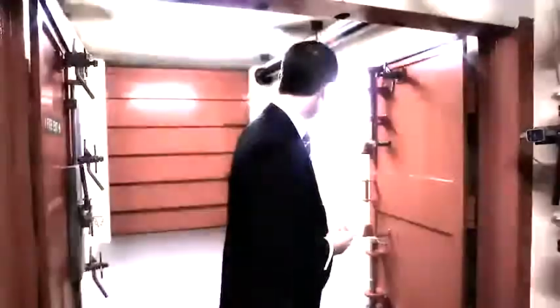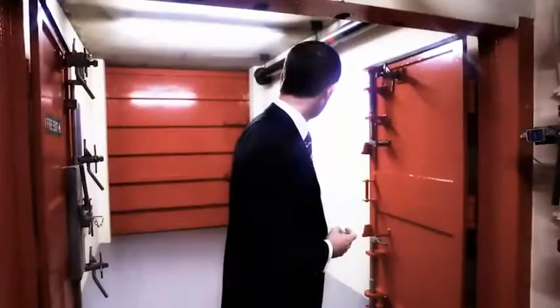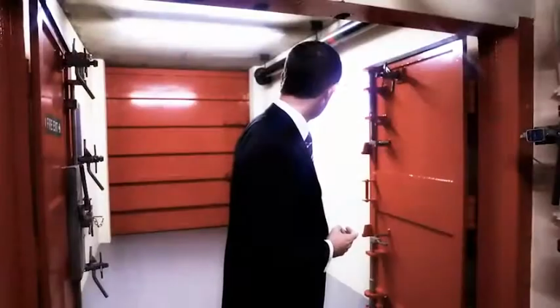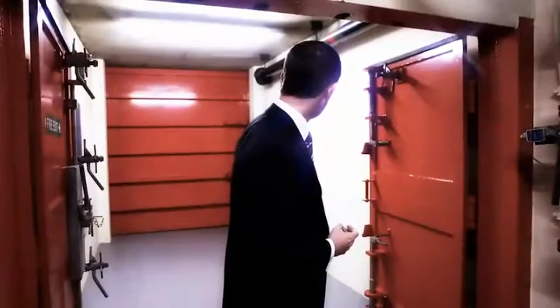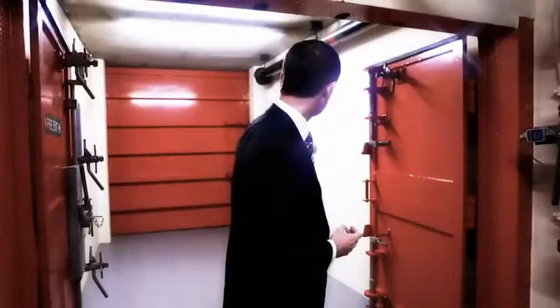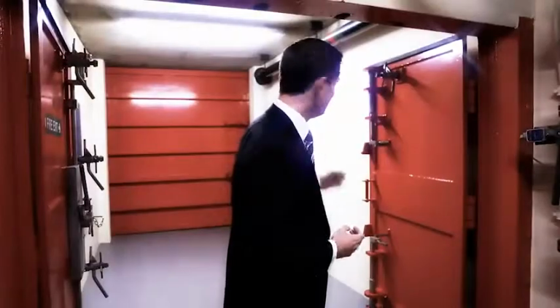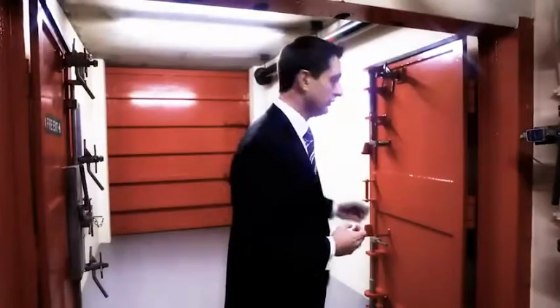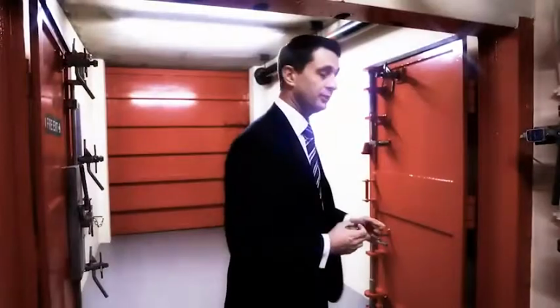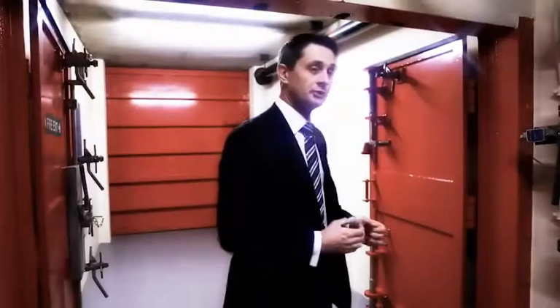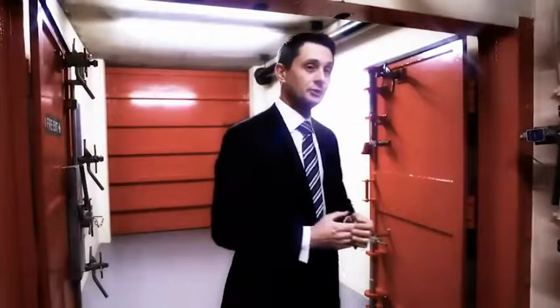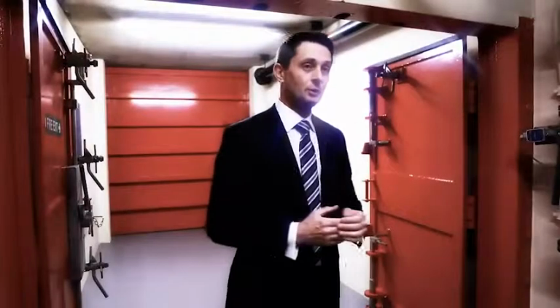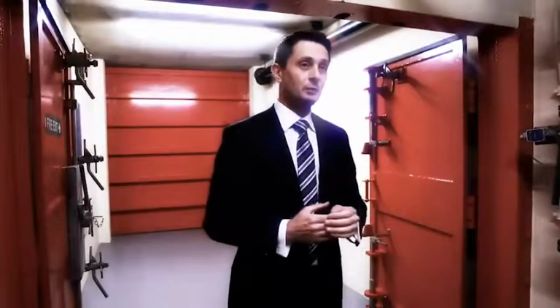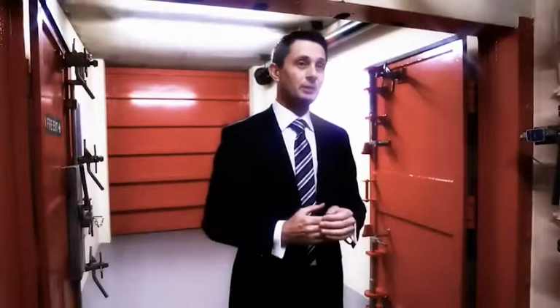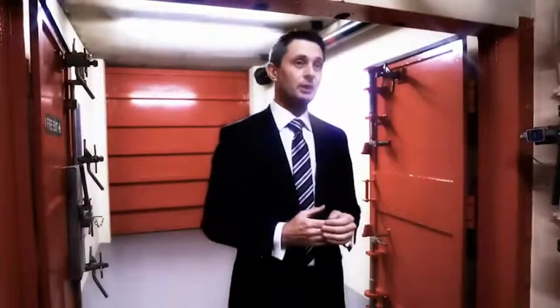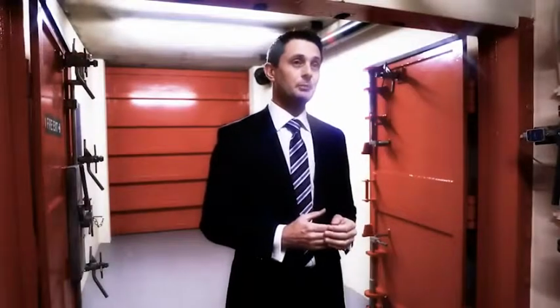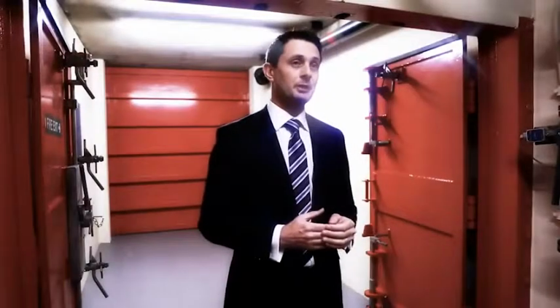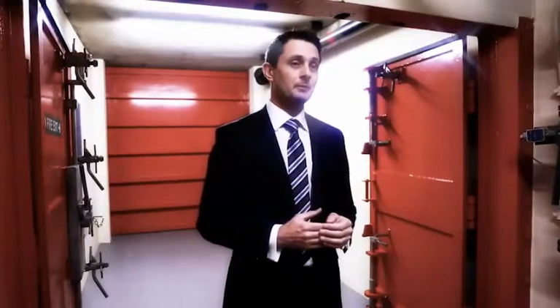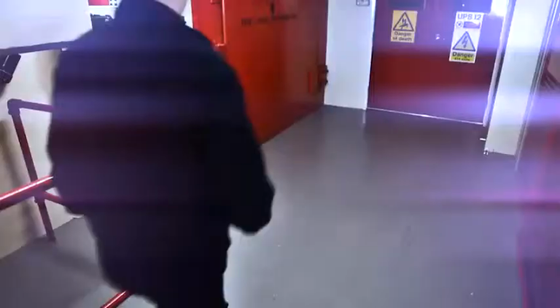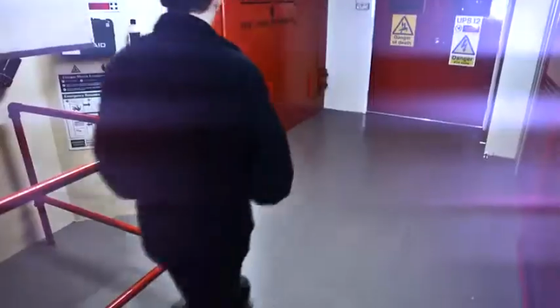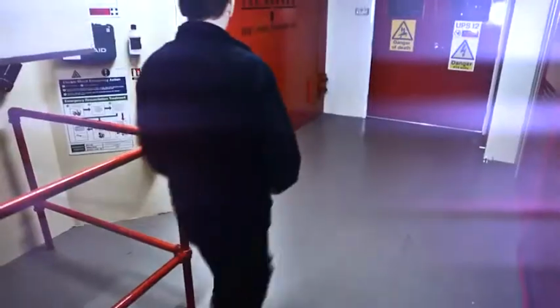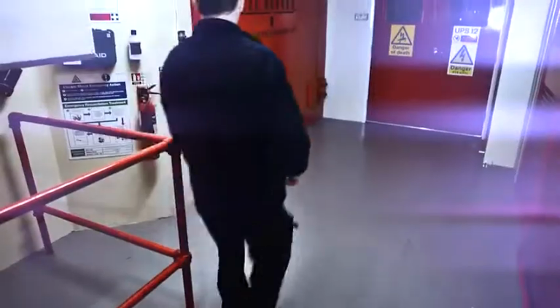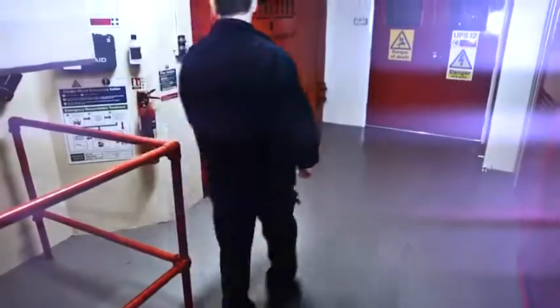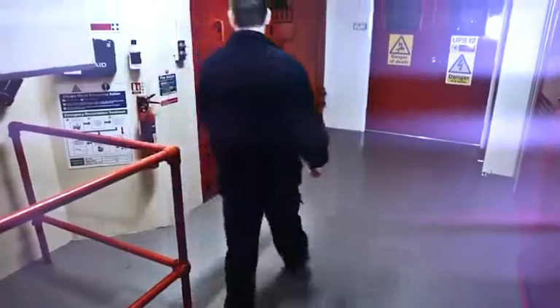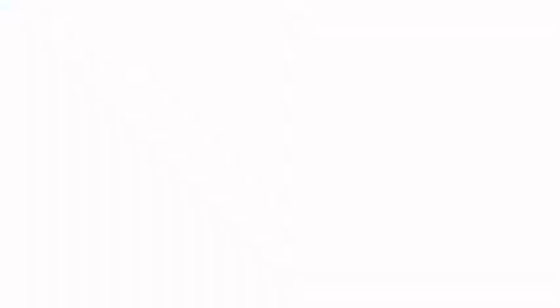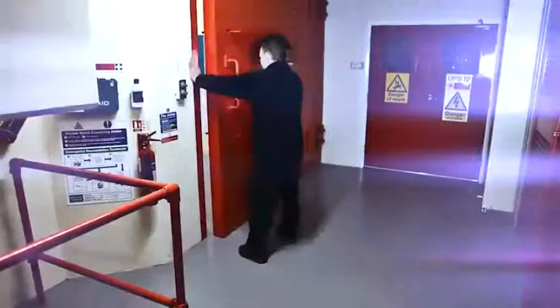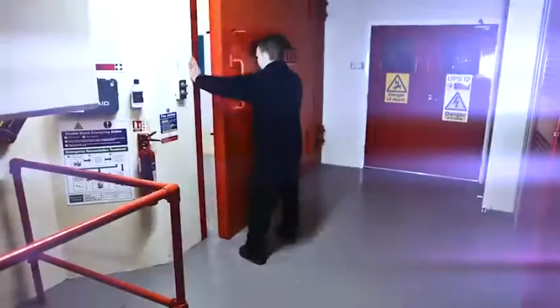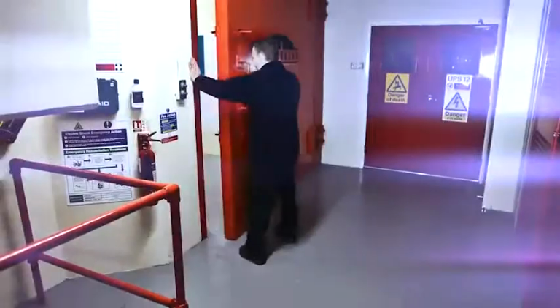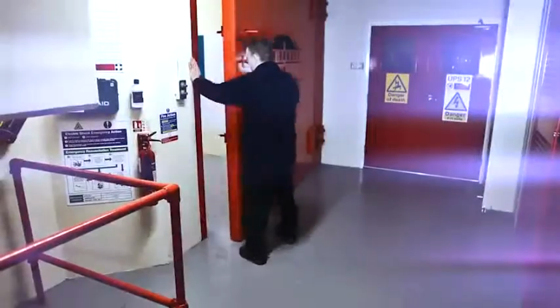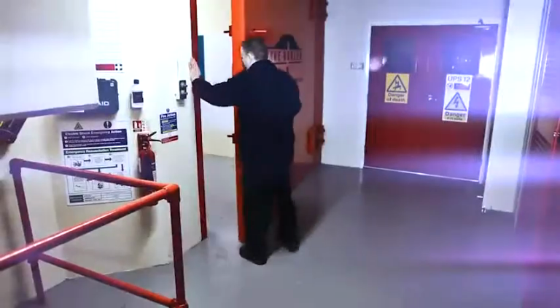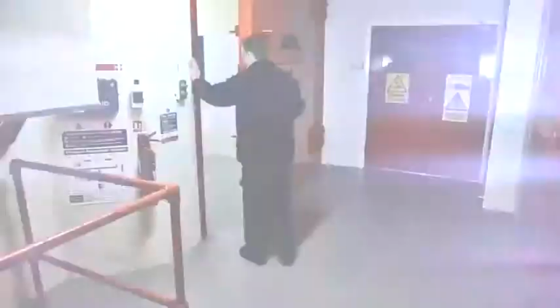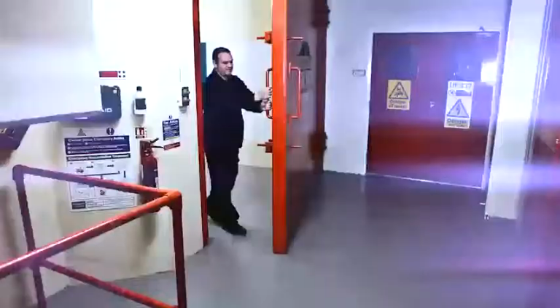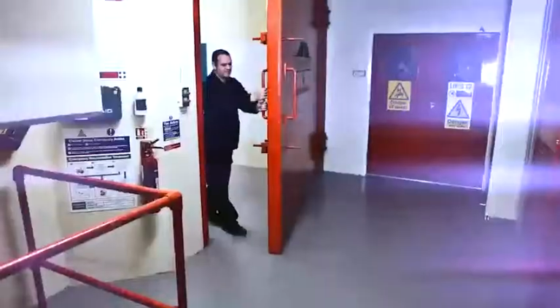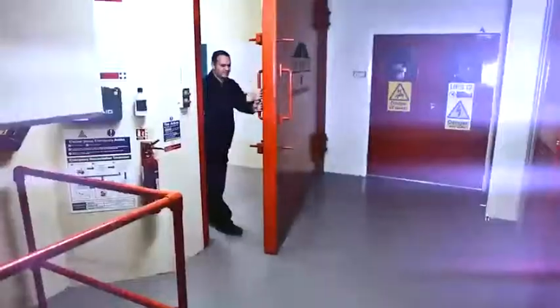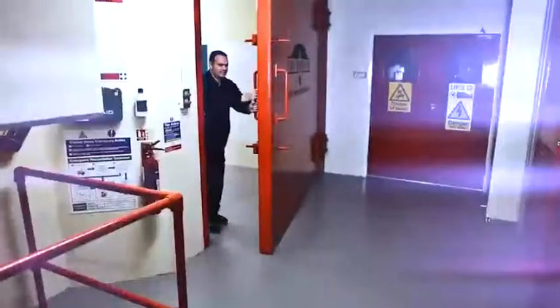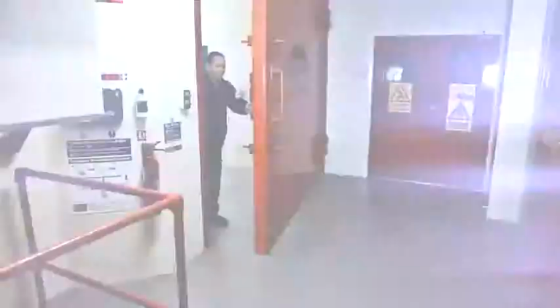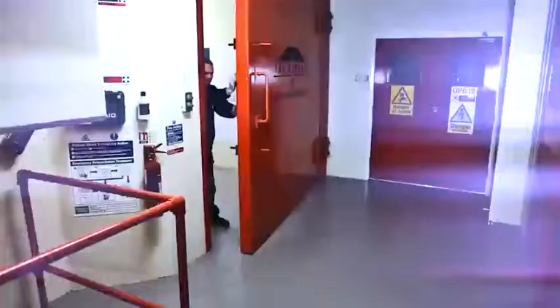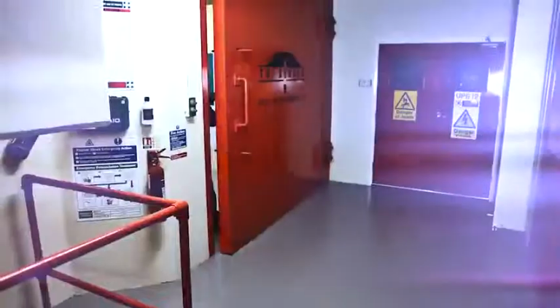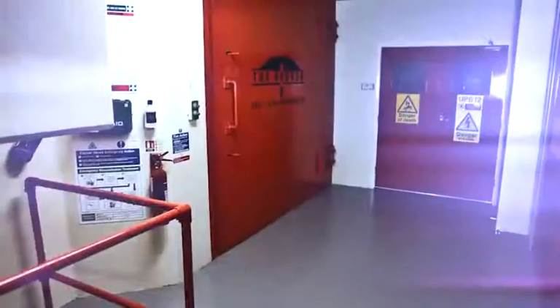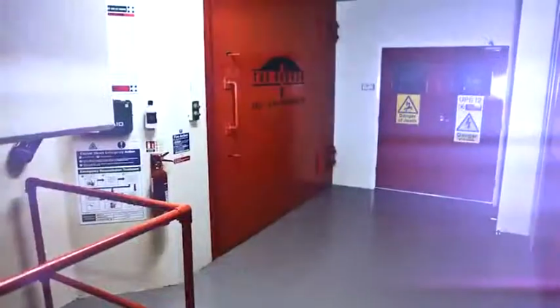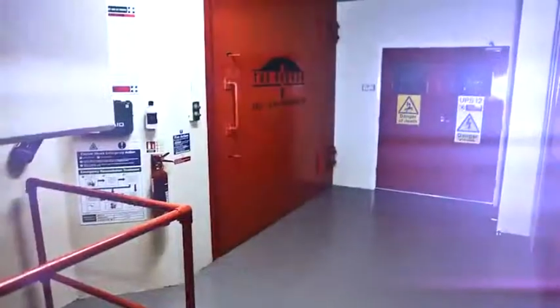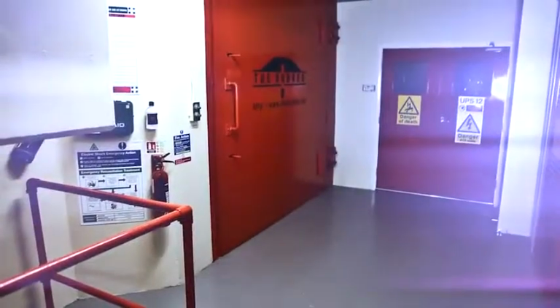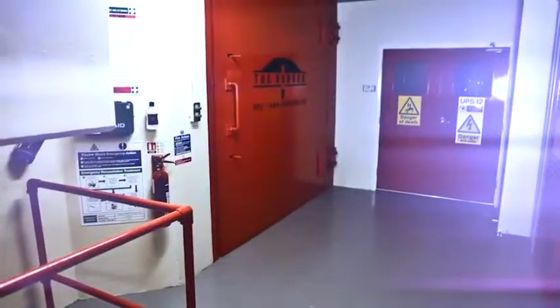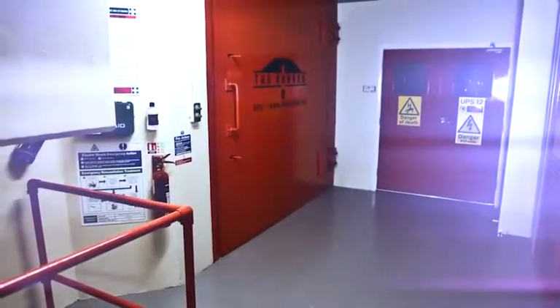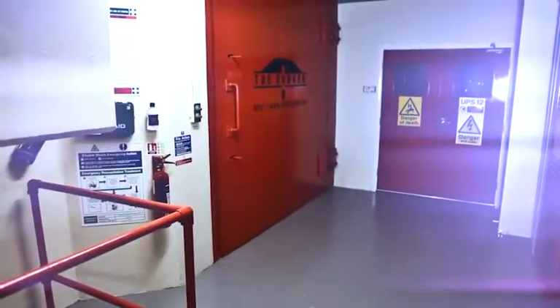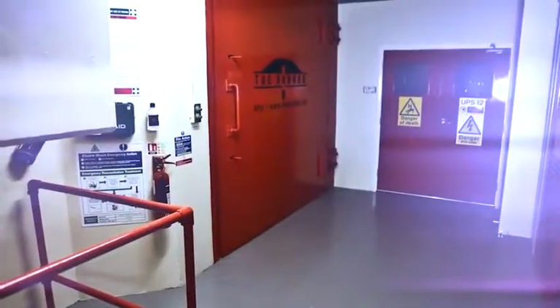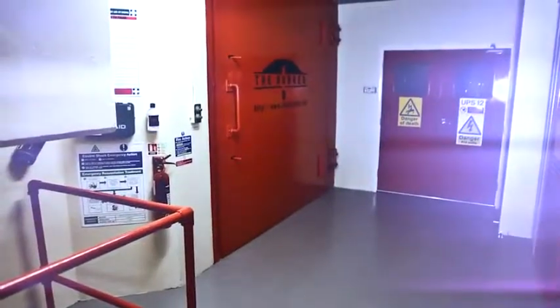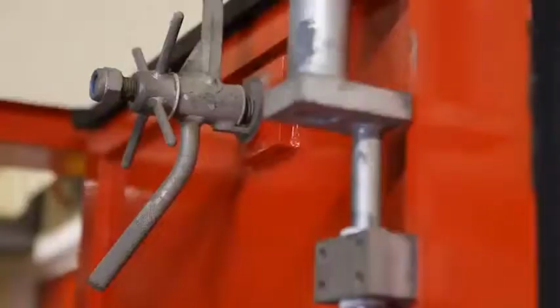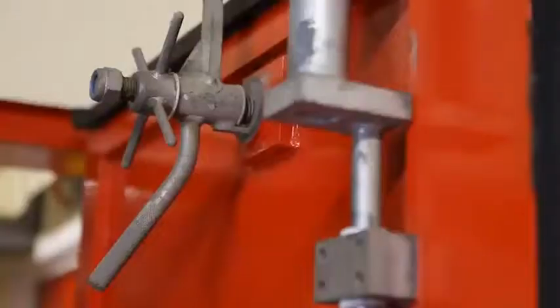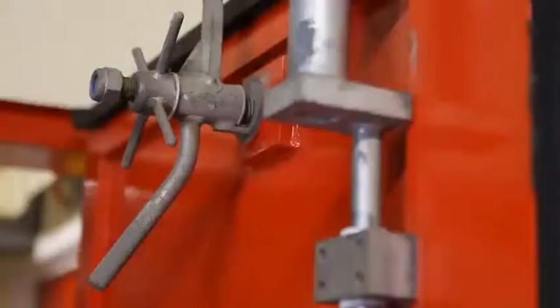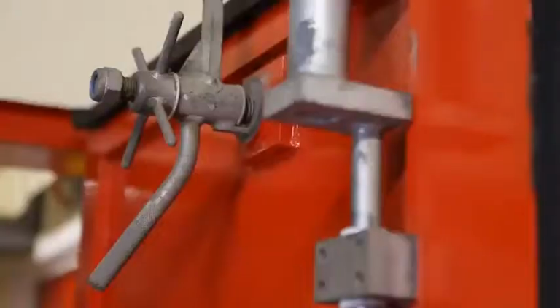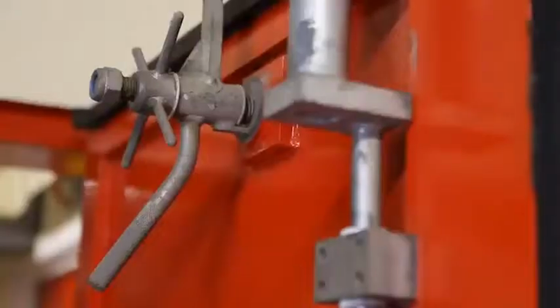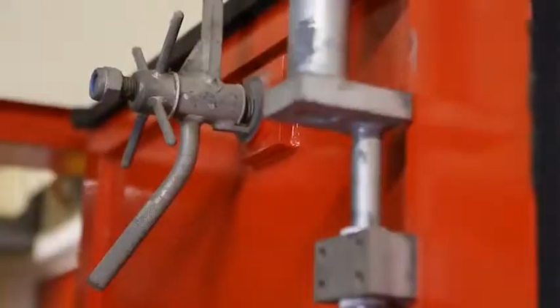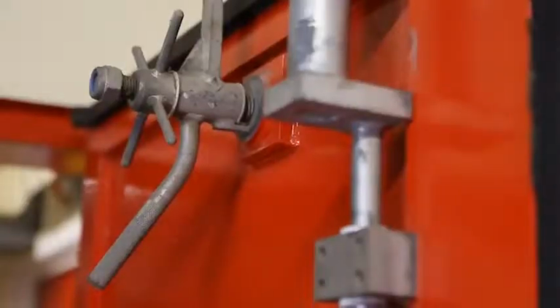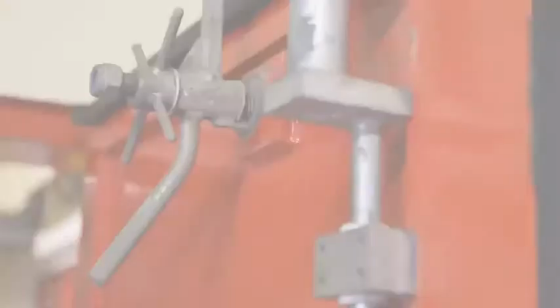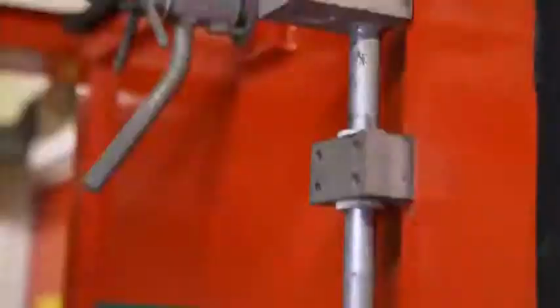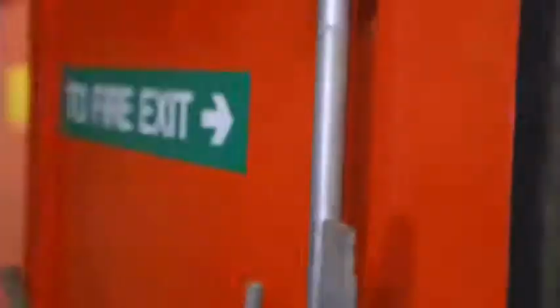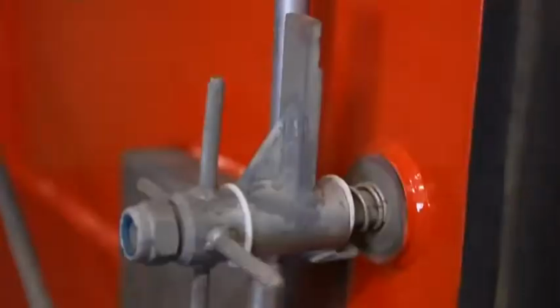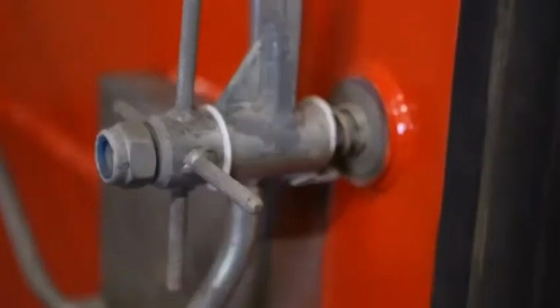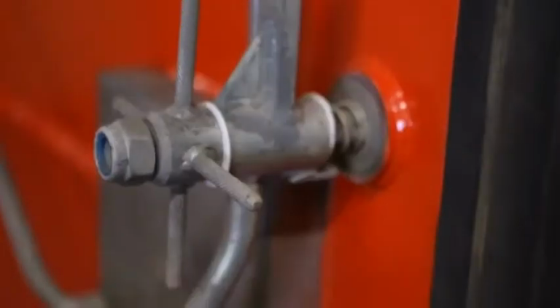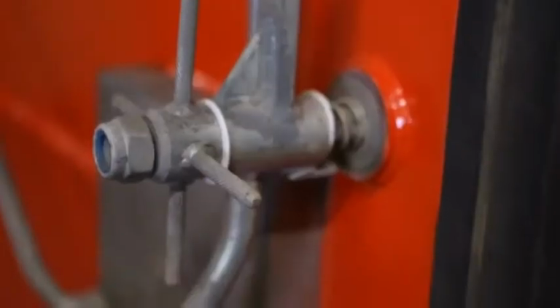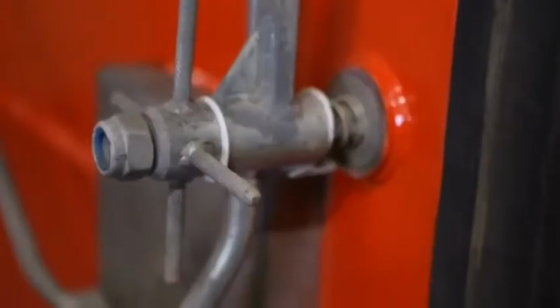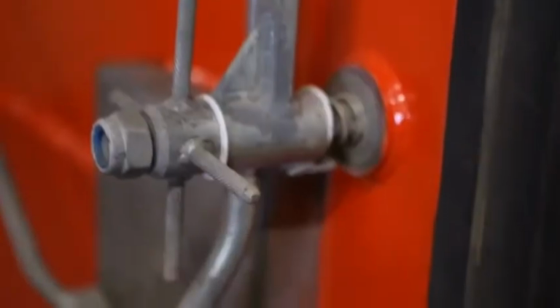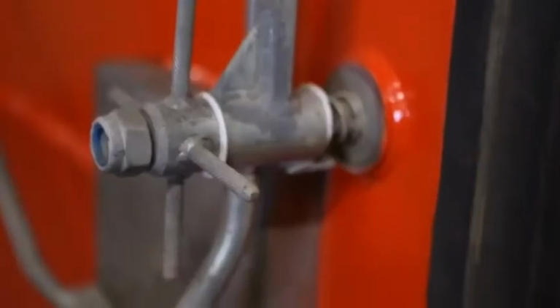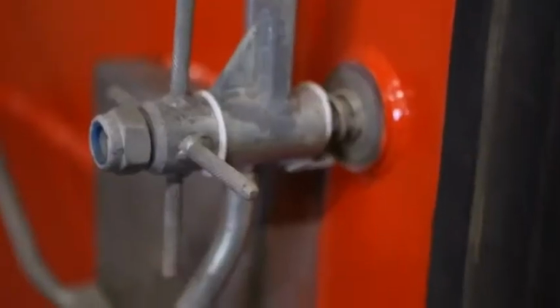The blast door, such as the one behind me, protects in the event of a bomb going off at any of the main entrances to the bunker and deflects the blast away from the main data hall.